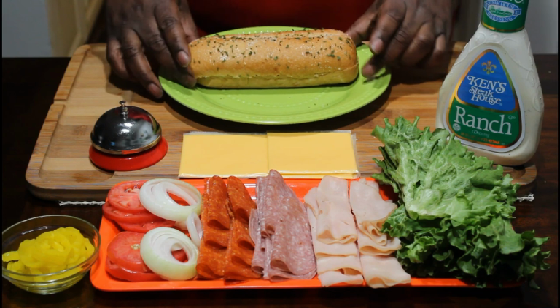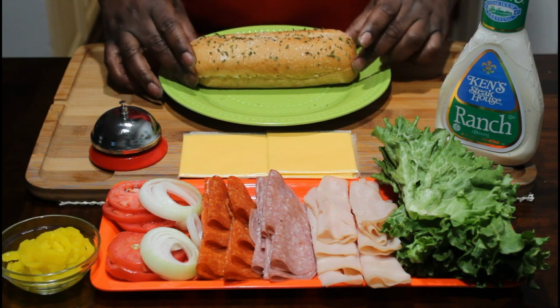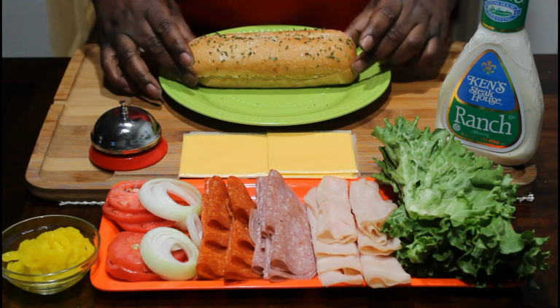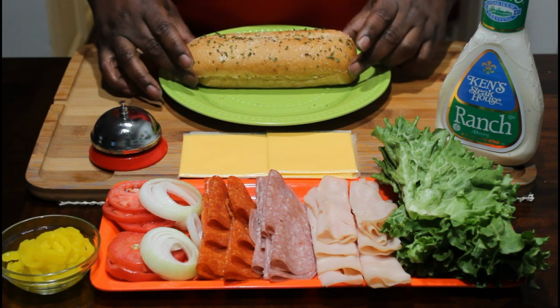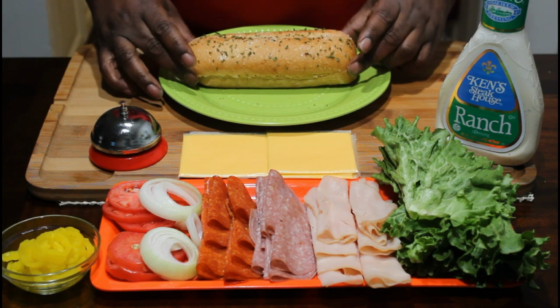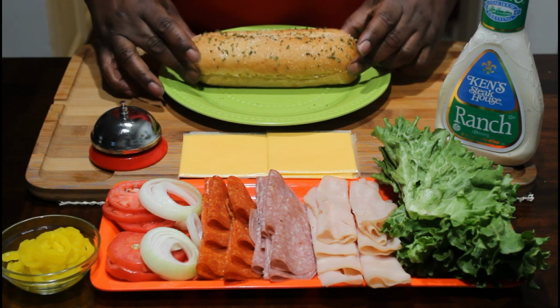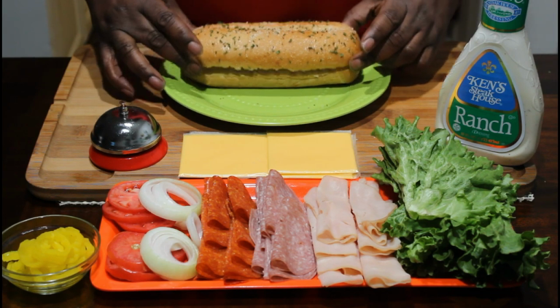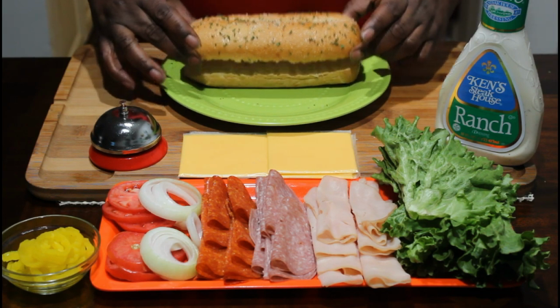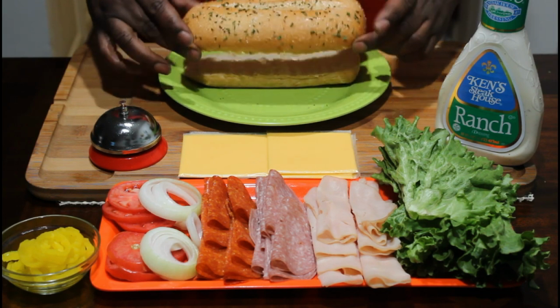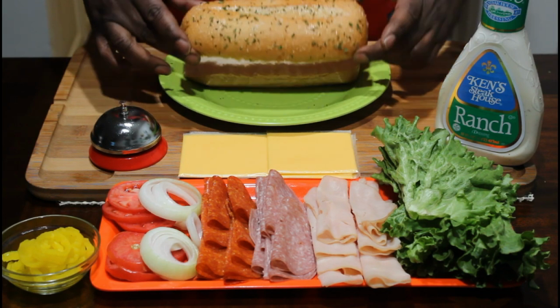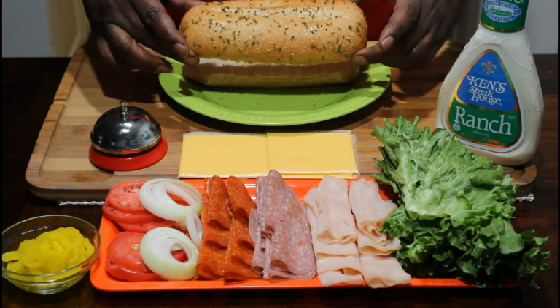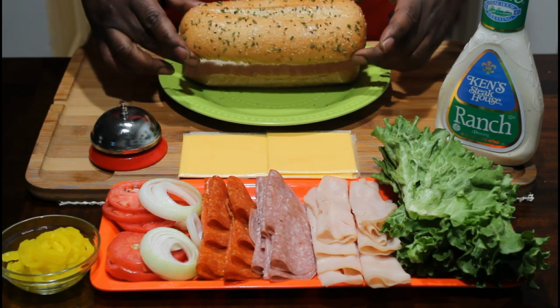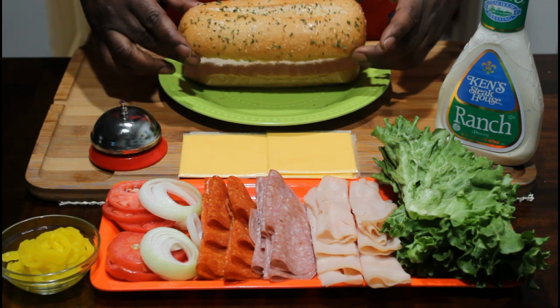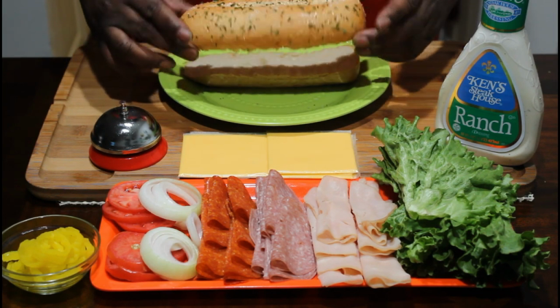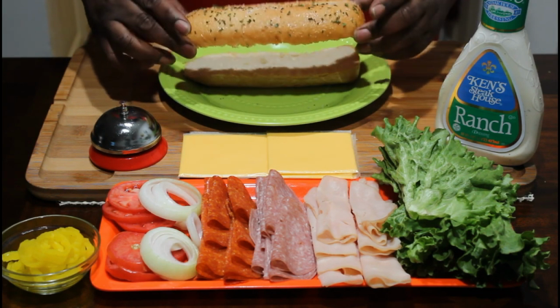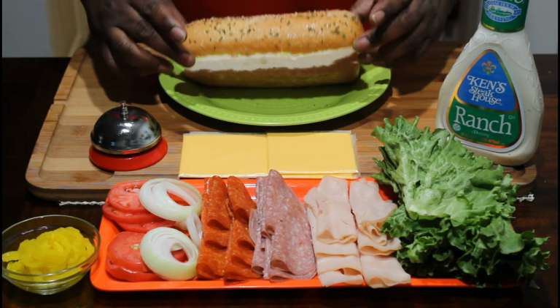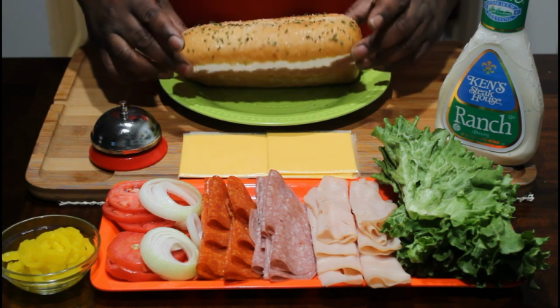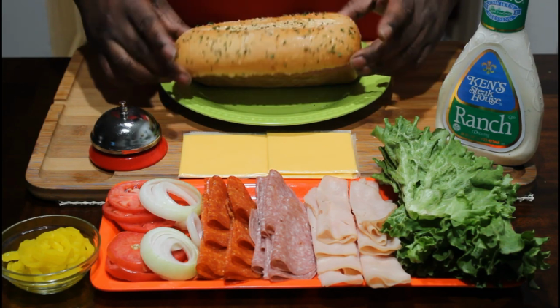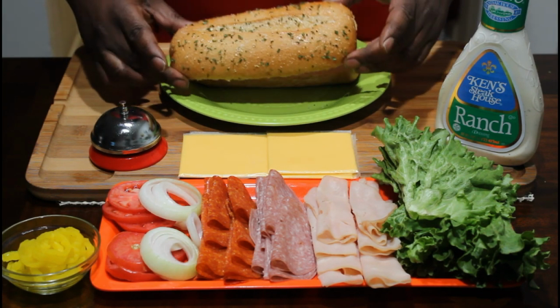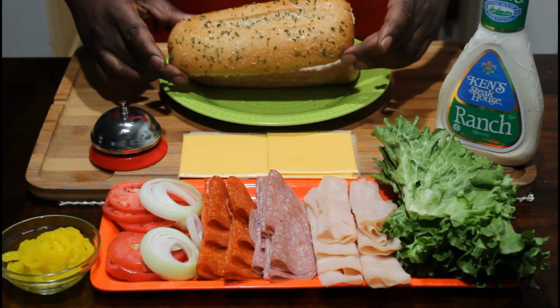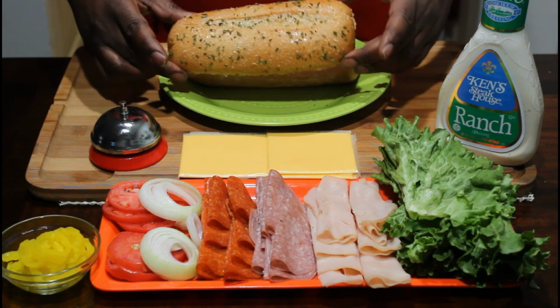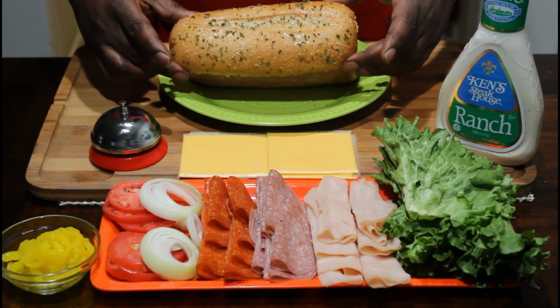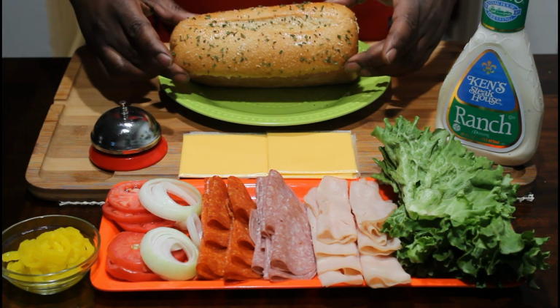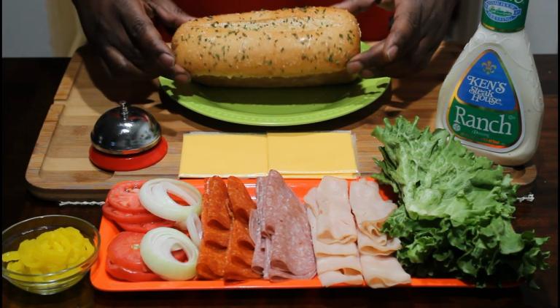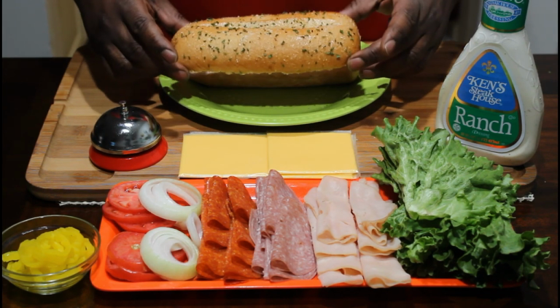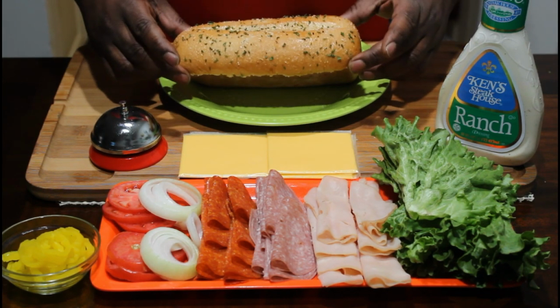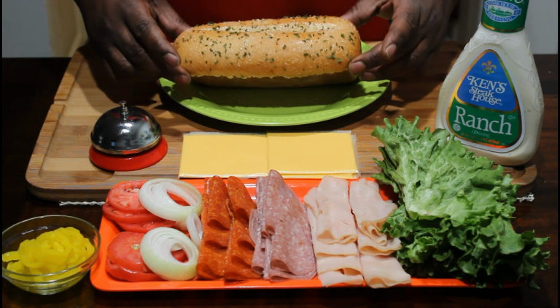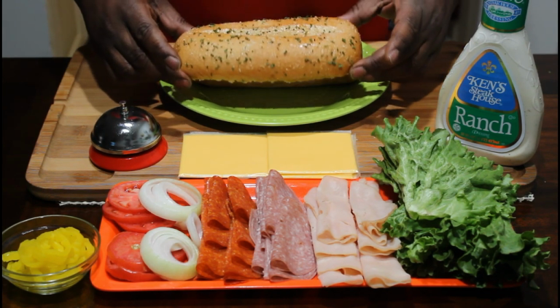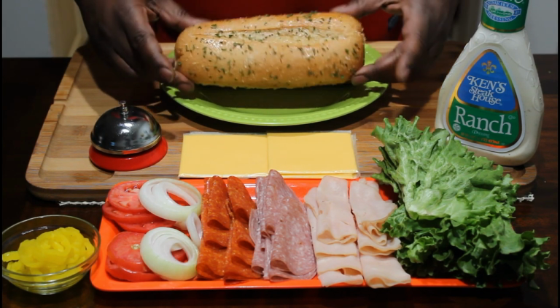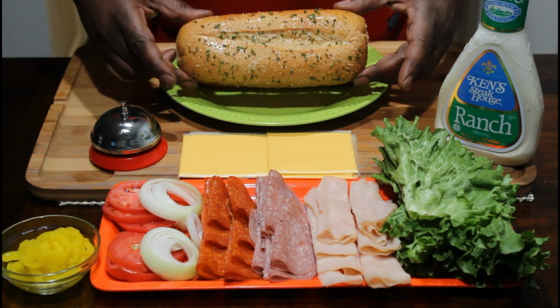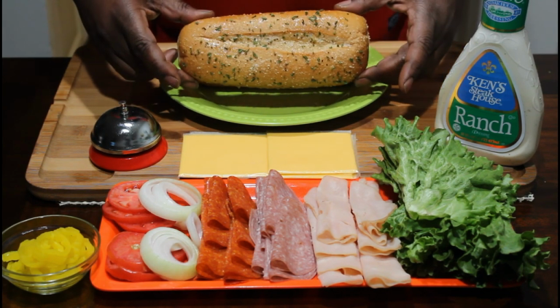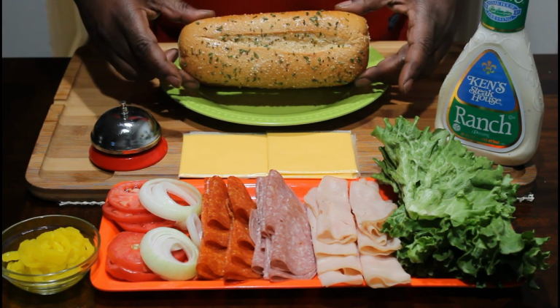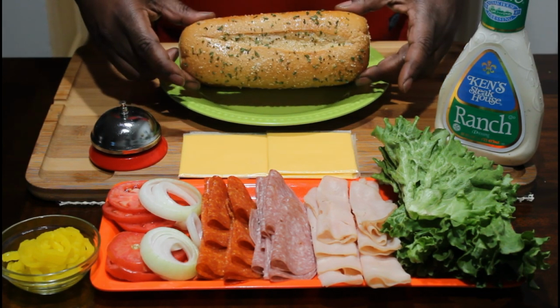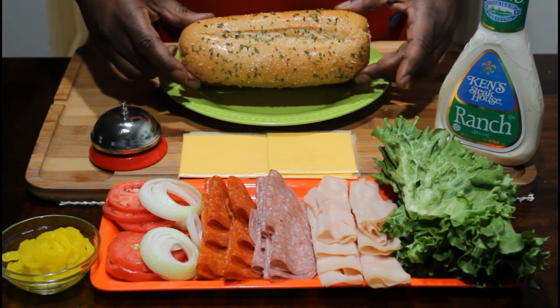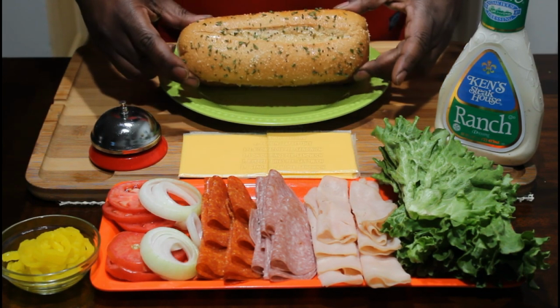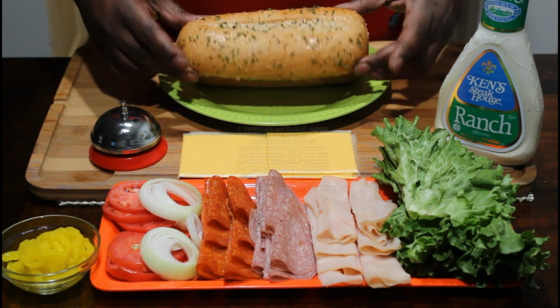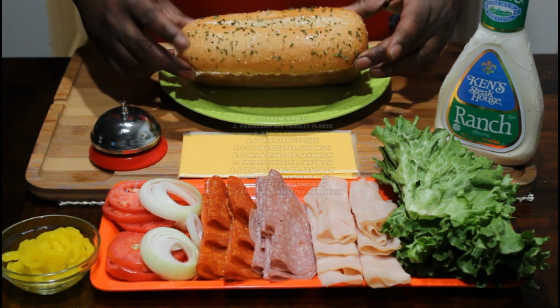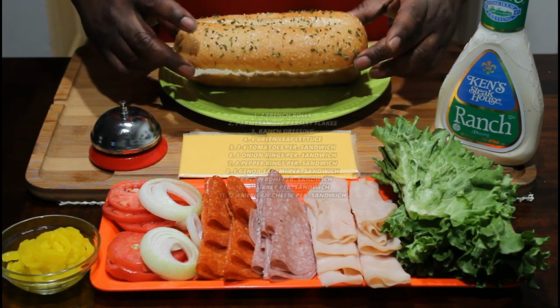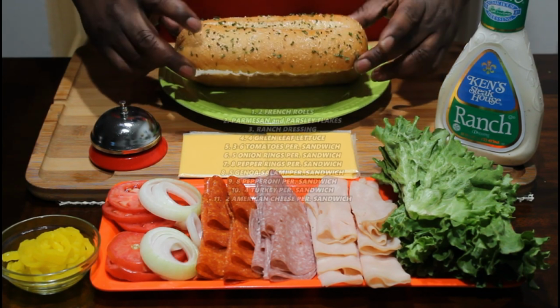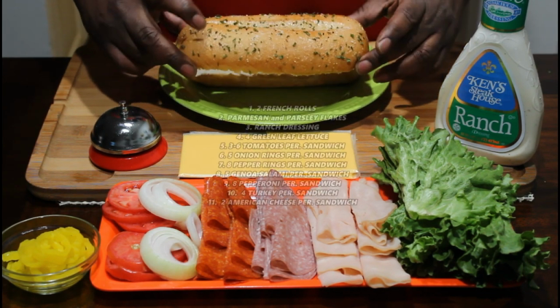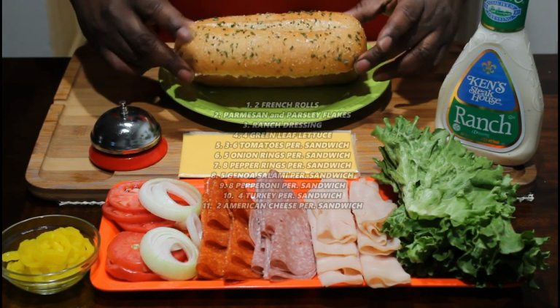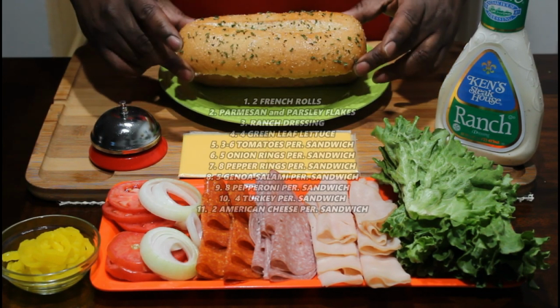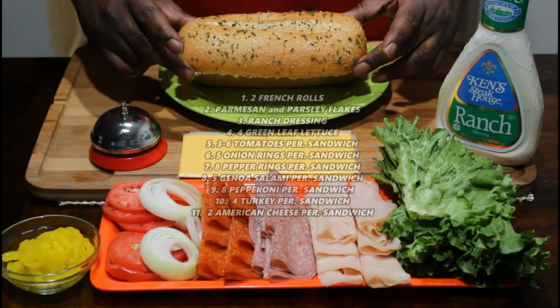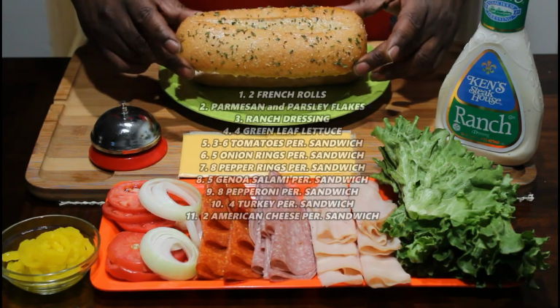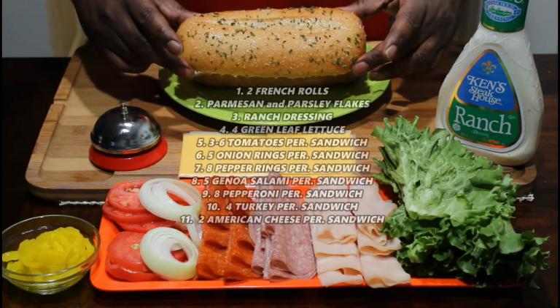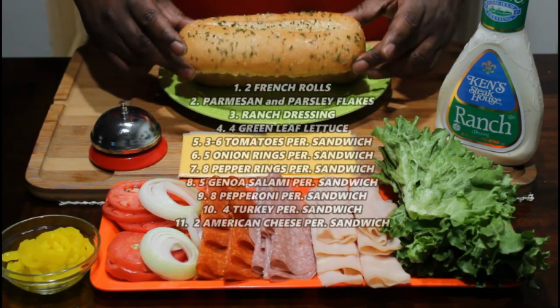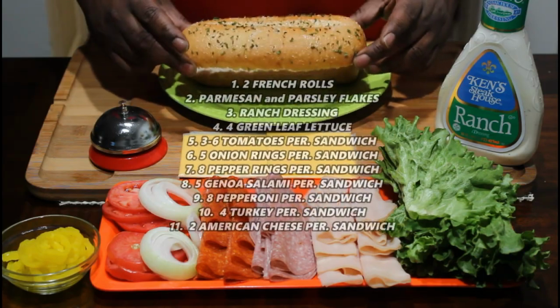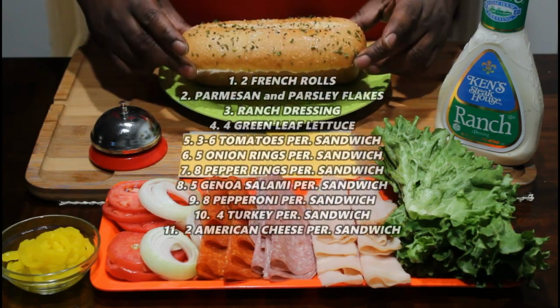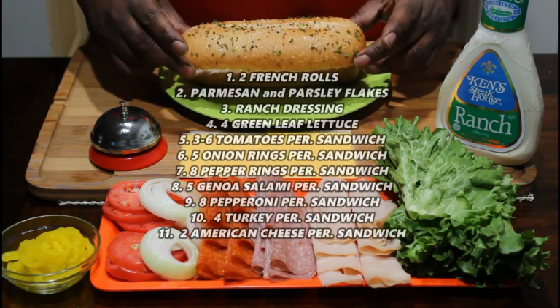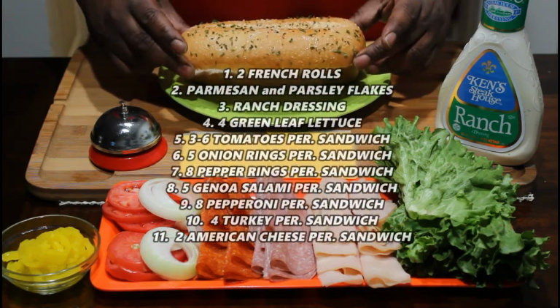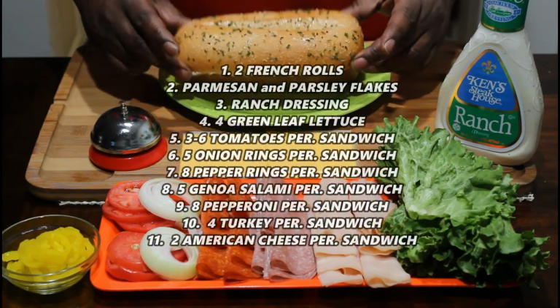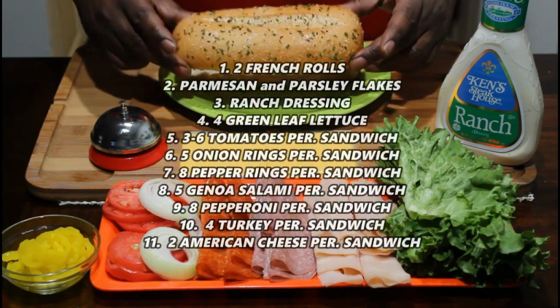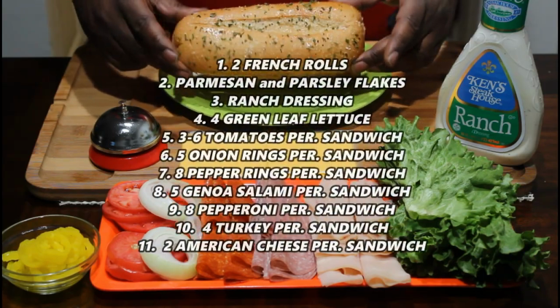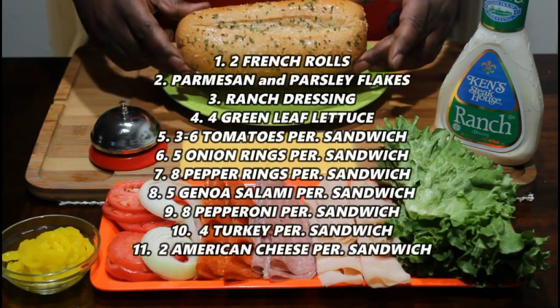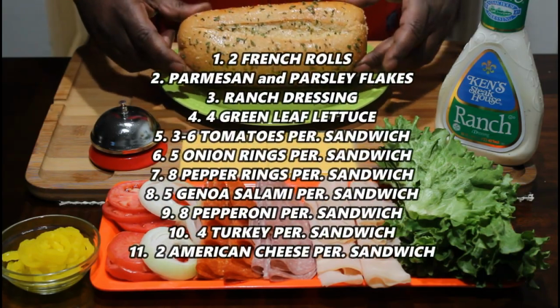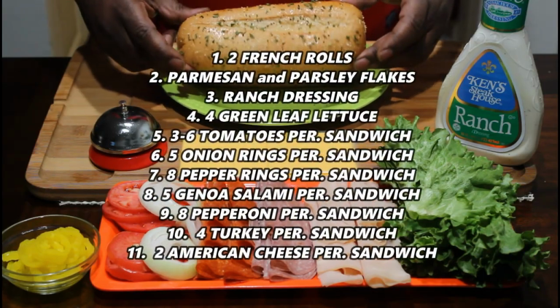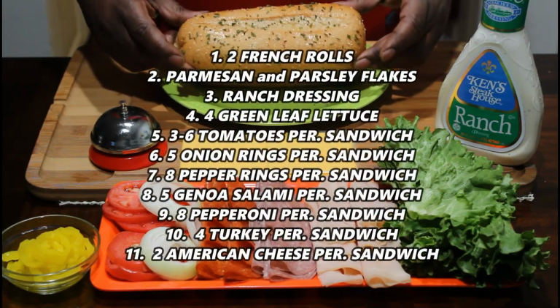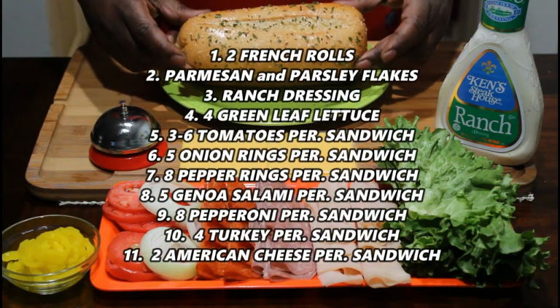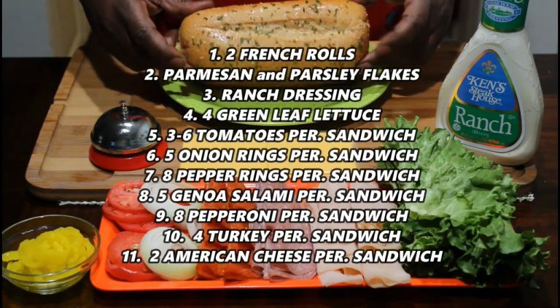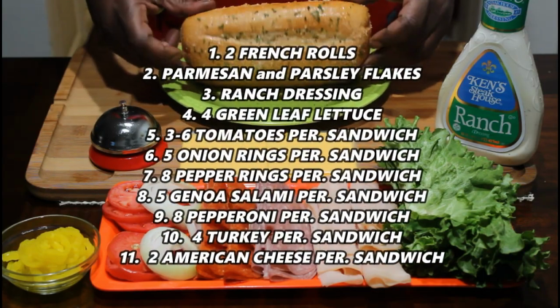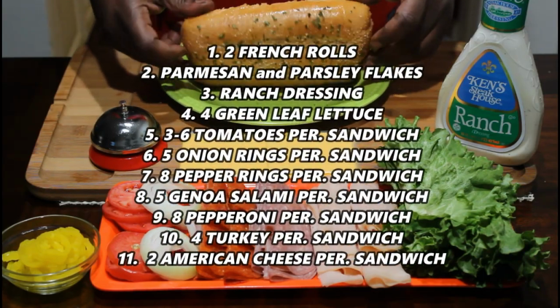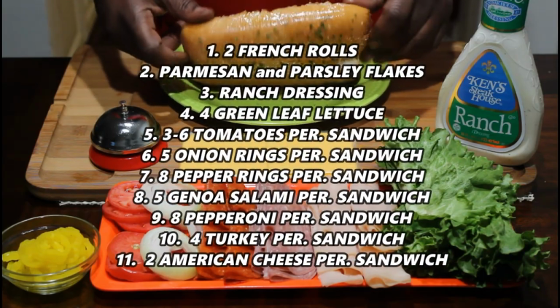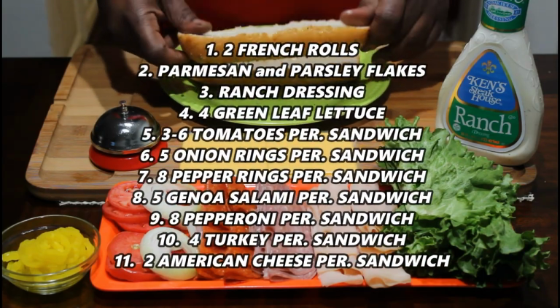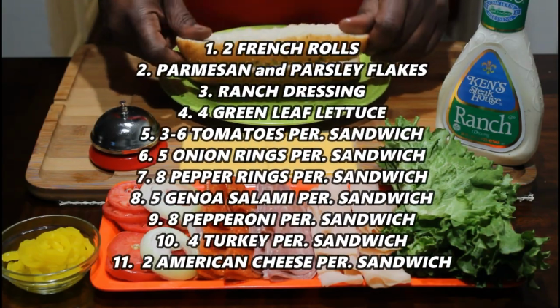Here's the bread and all I did was just put some Parmesan and parsley flakes on that and crisp it up a little bit on the top. That's all I did.